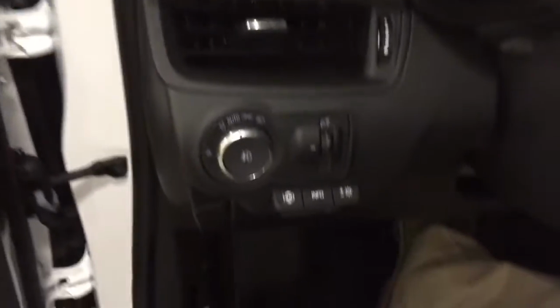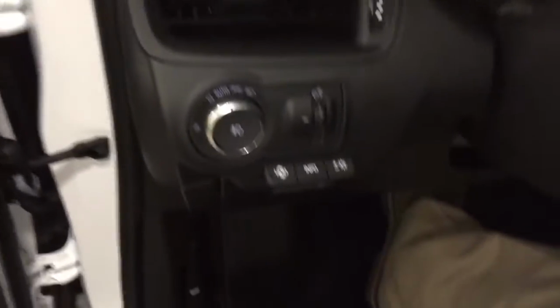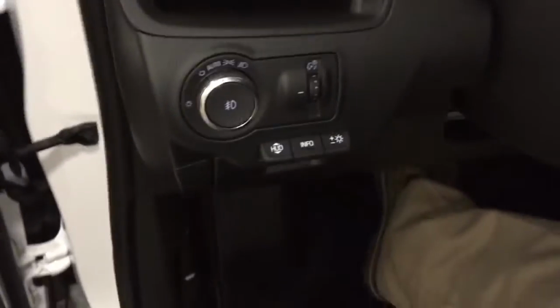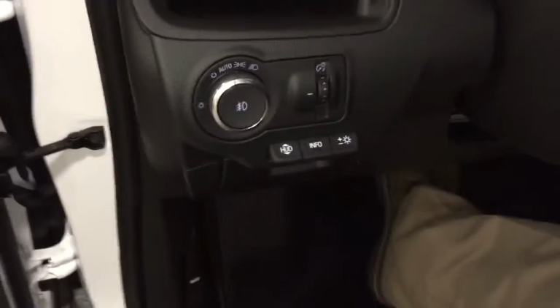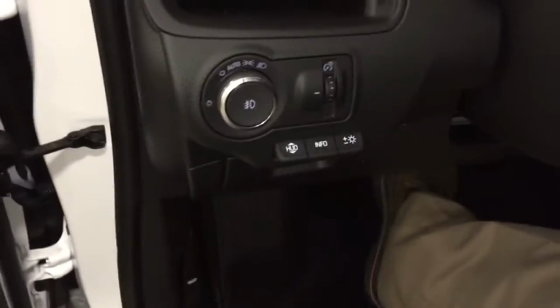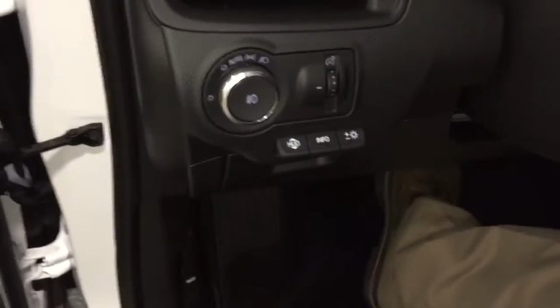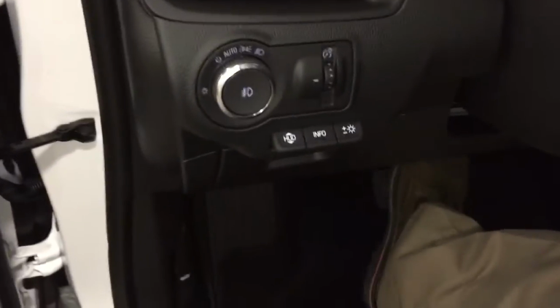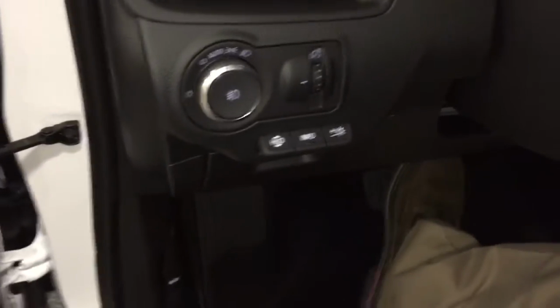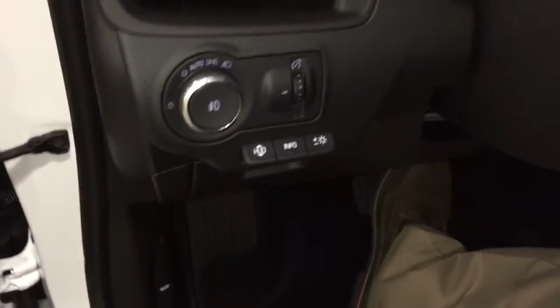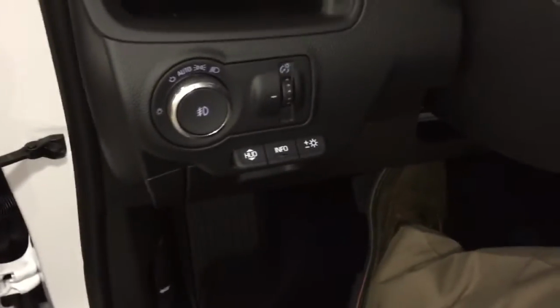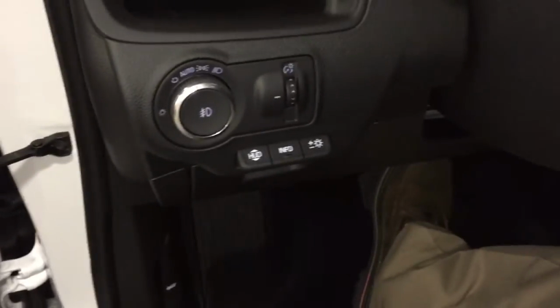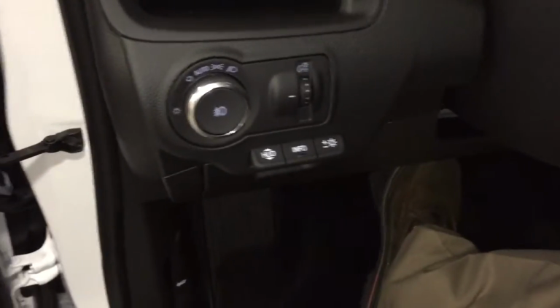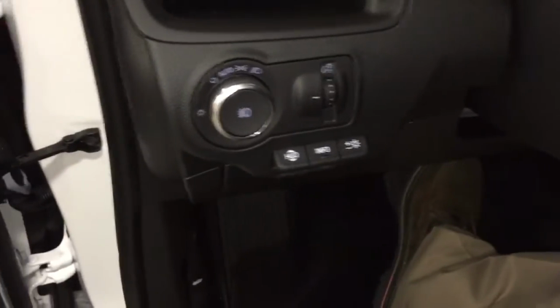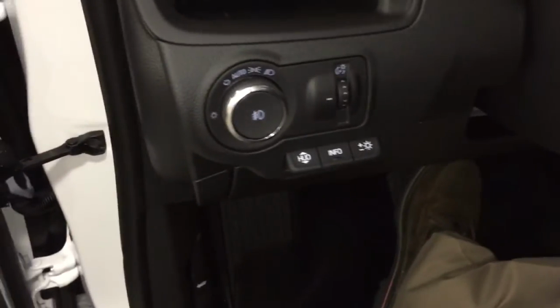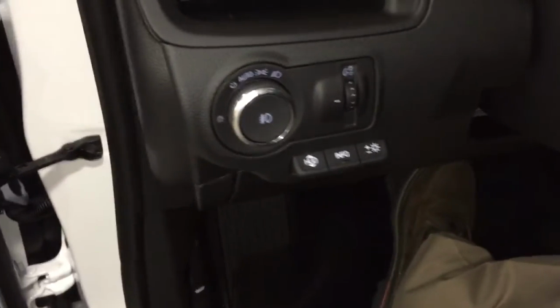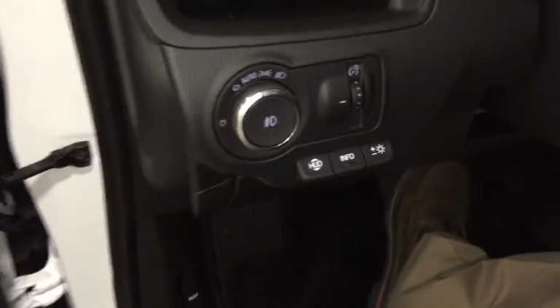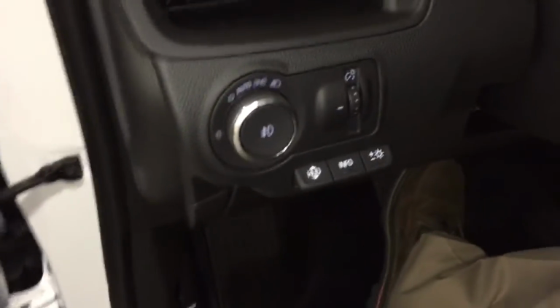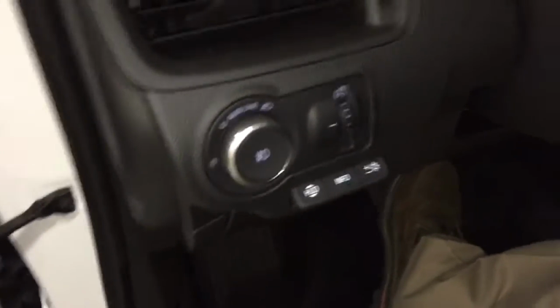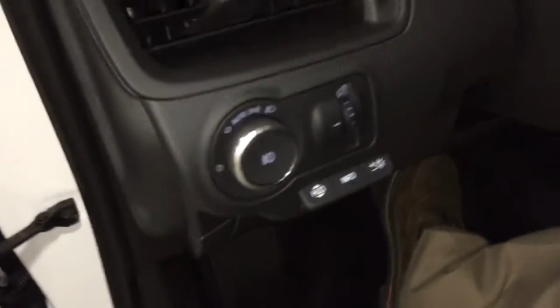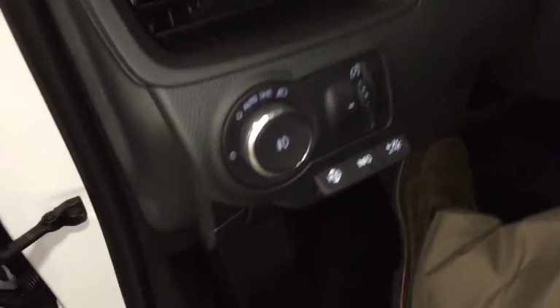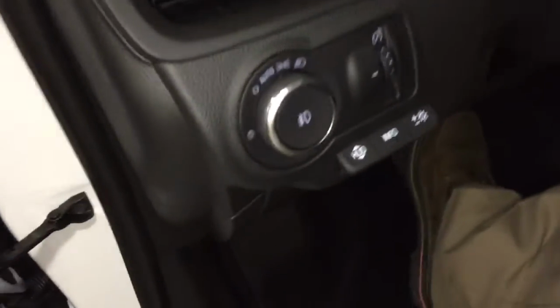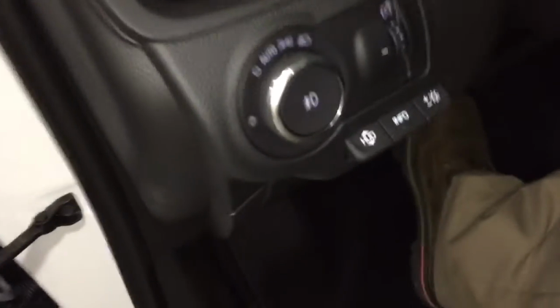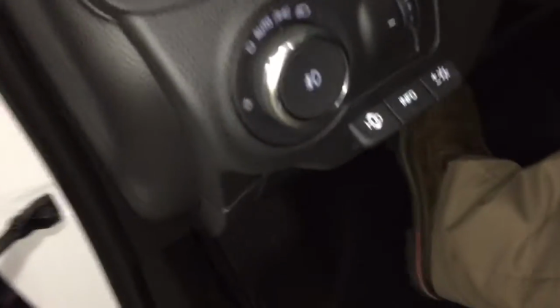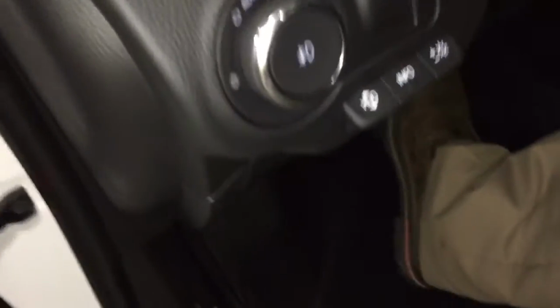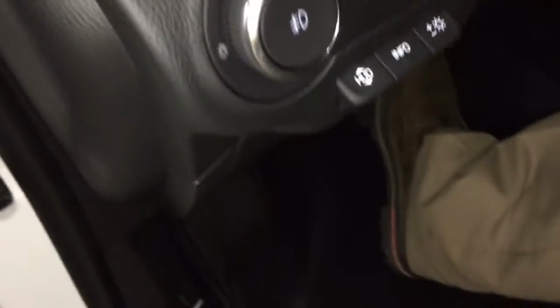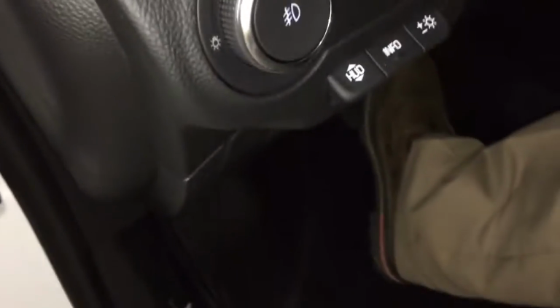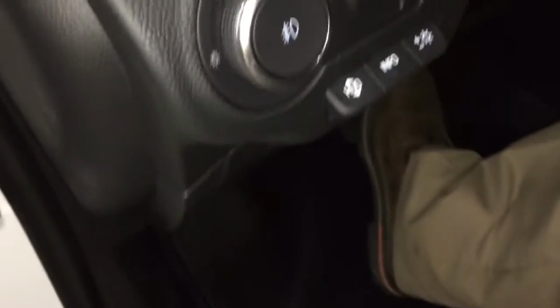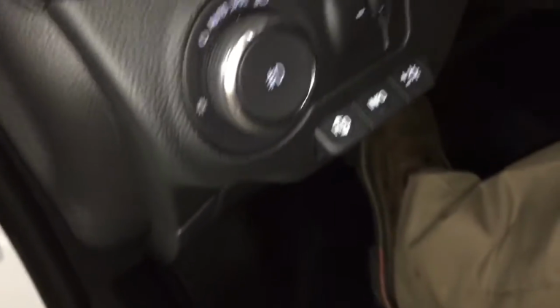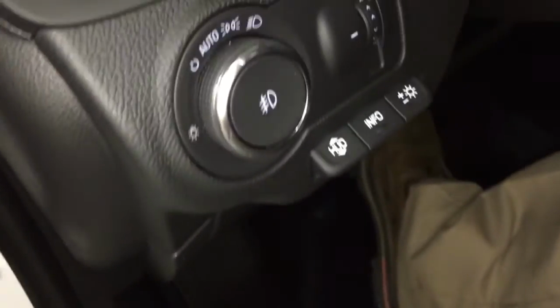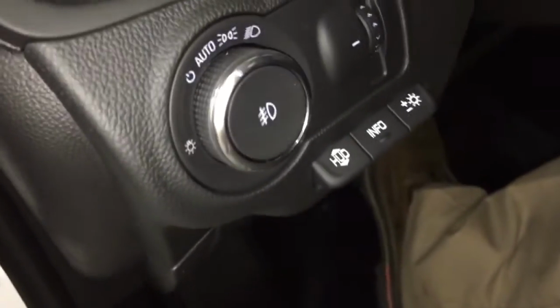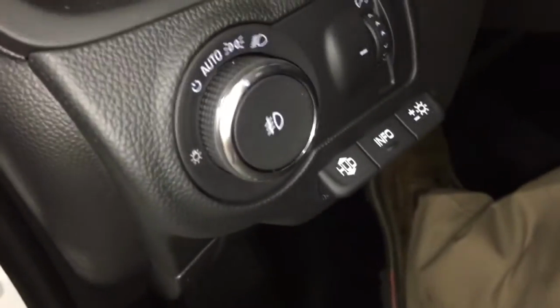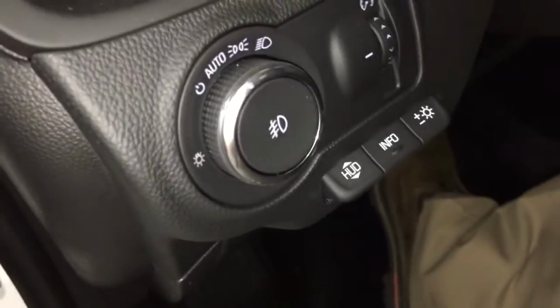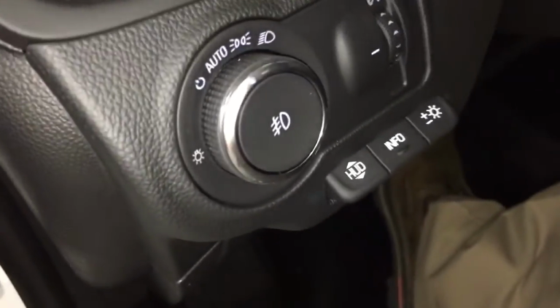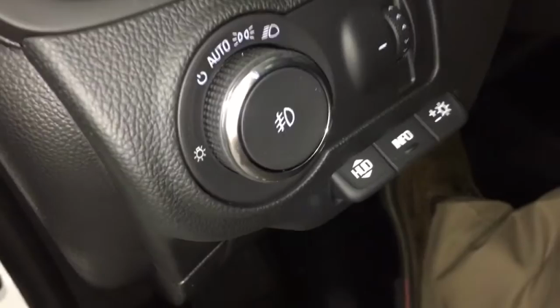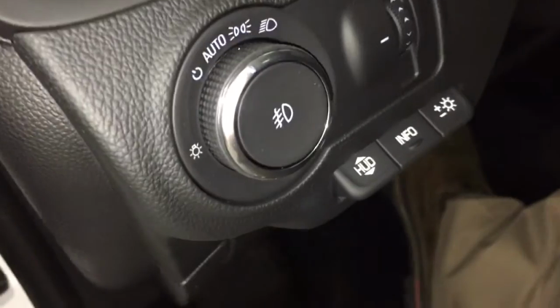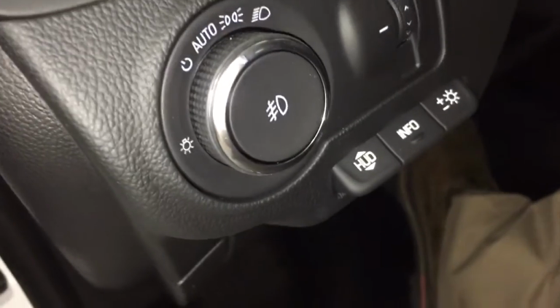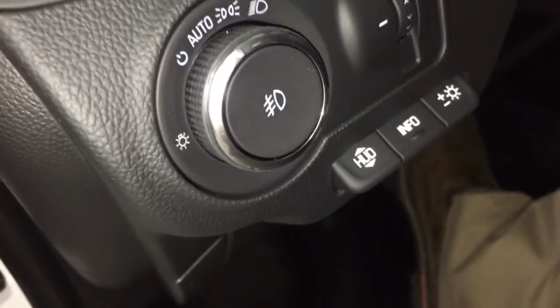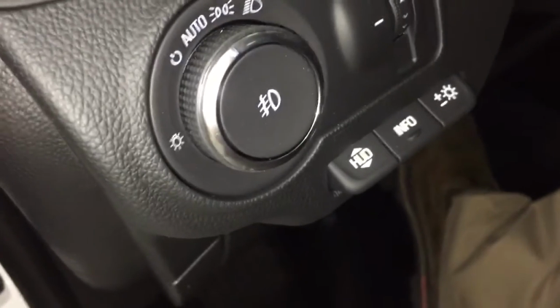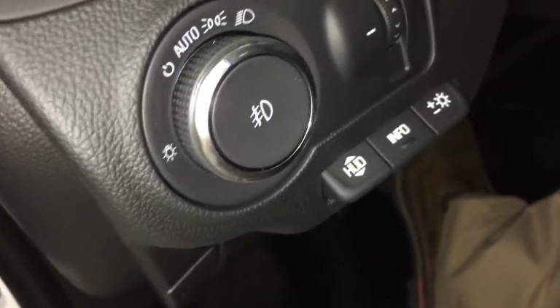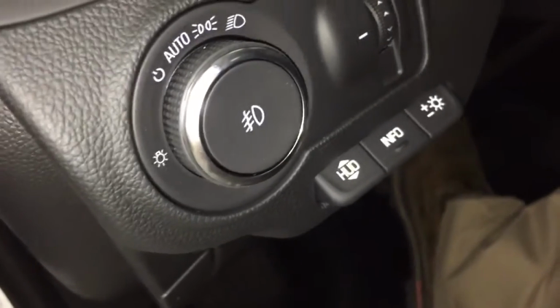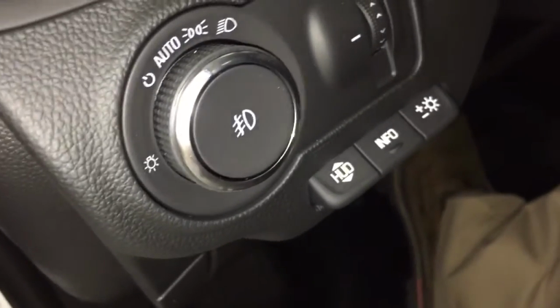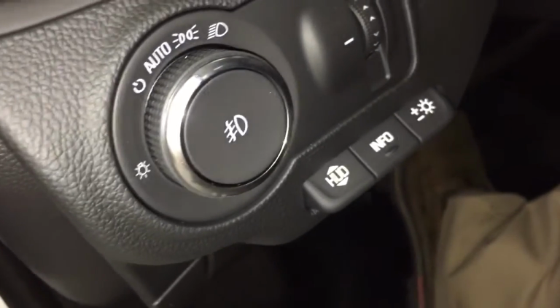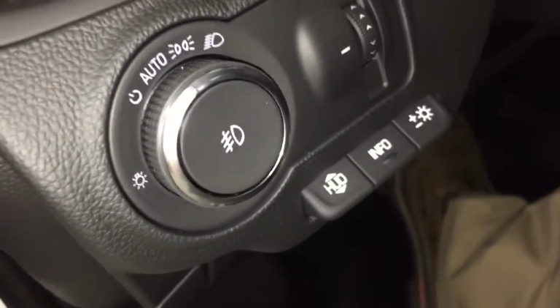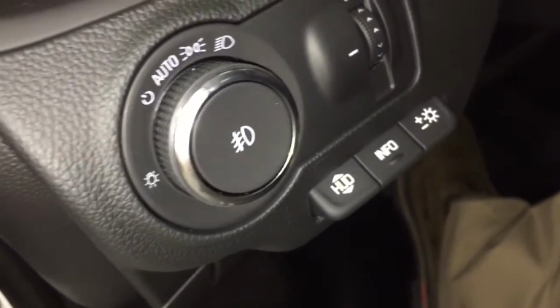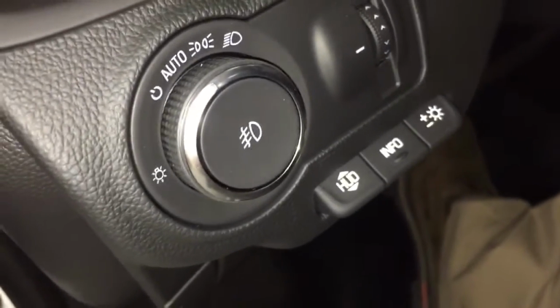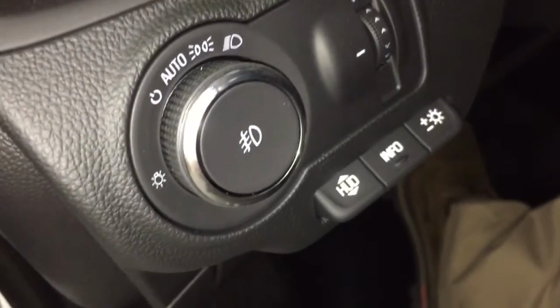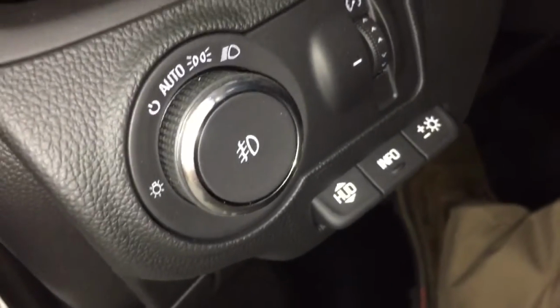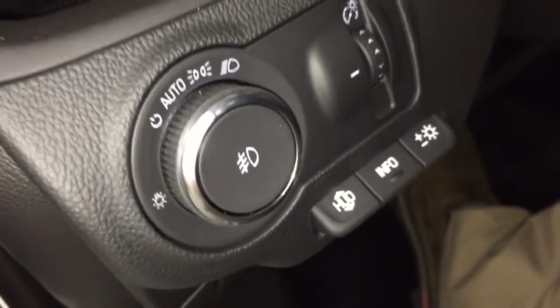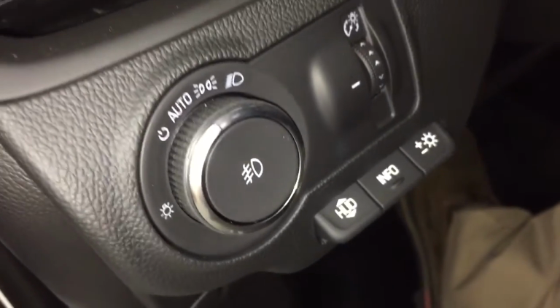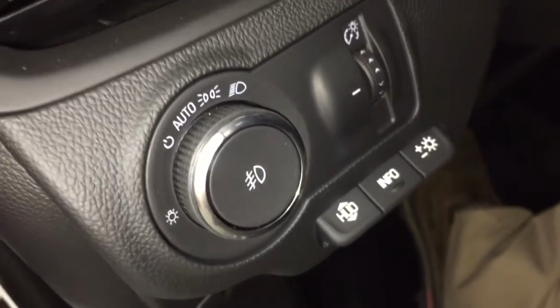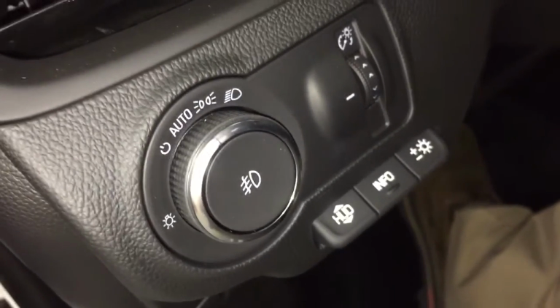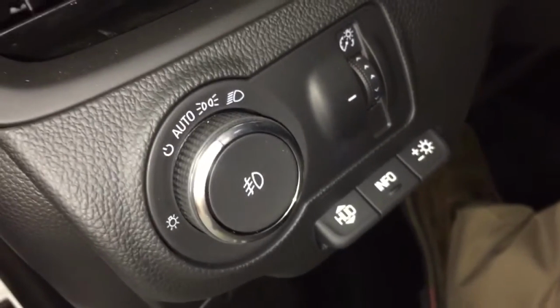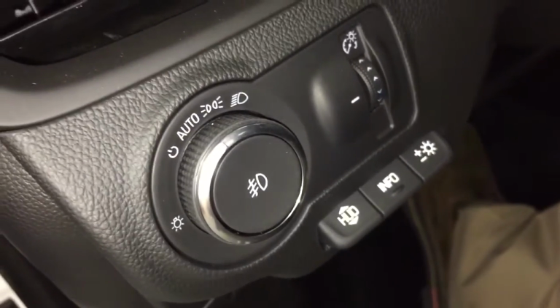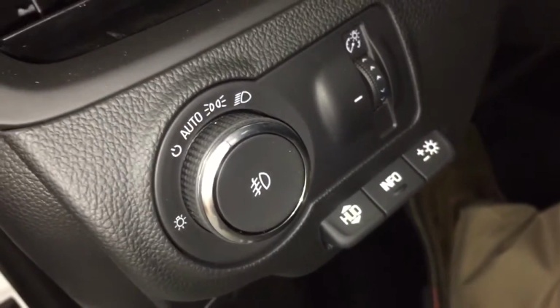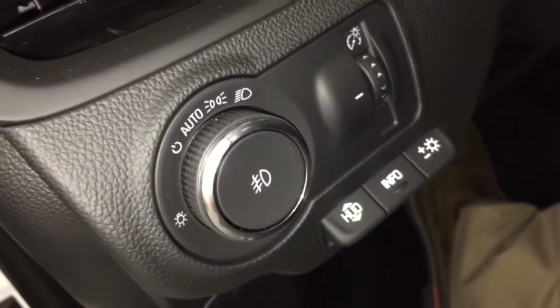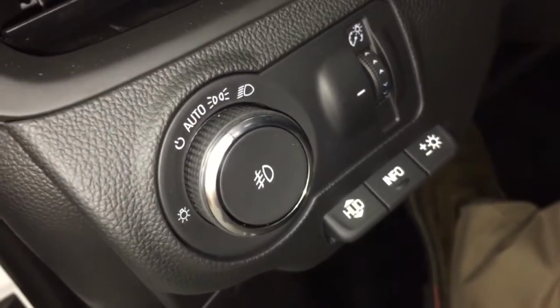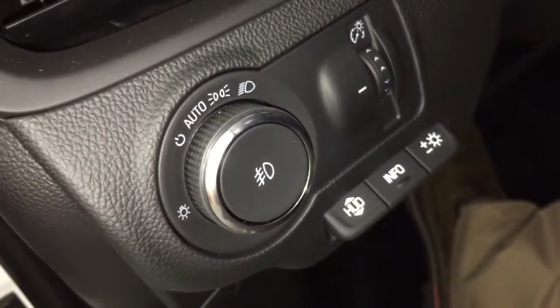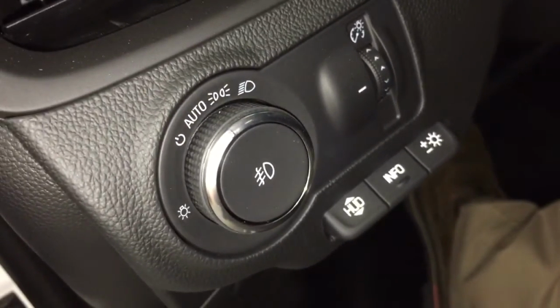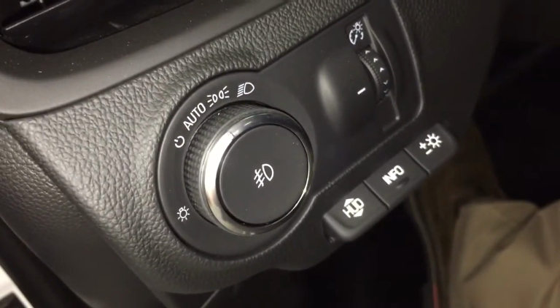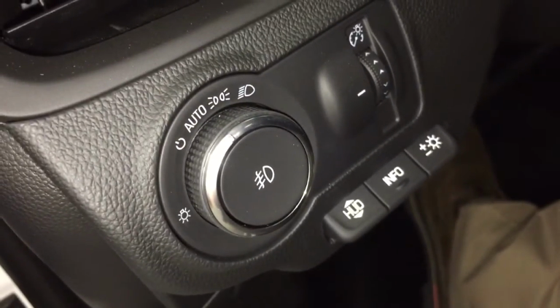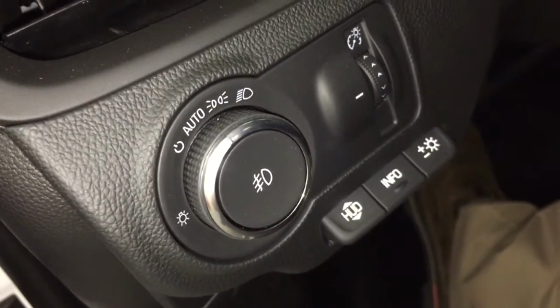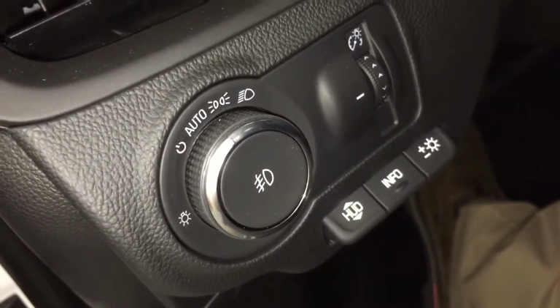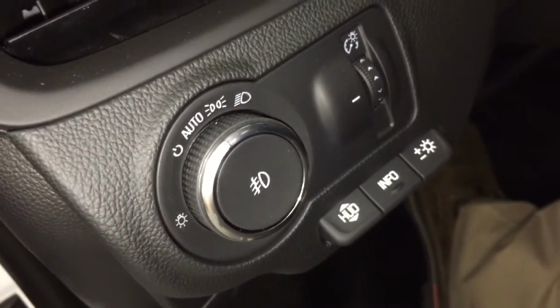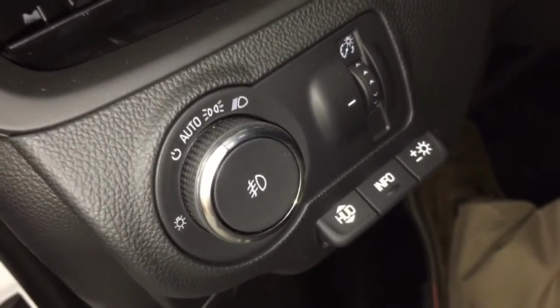Let's fire the engine up and show you the push-start. We've also got our interior lighting combinations down here.